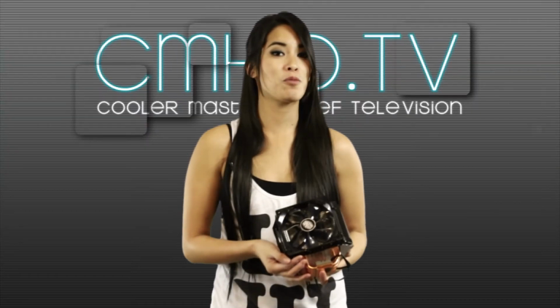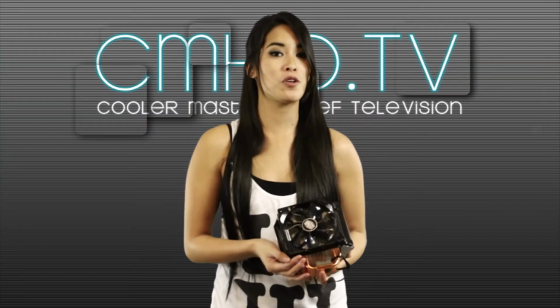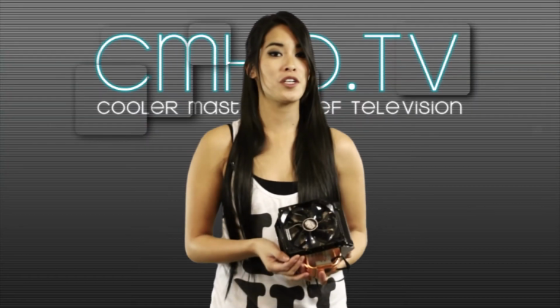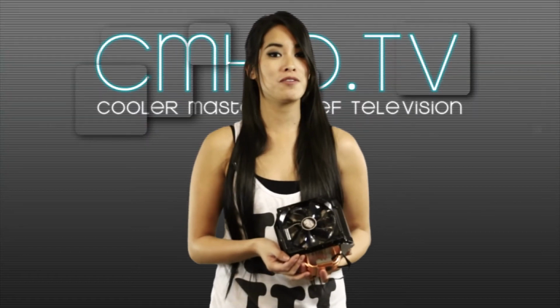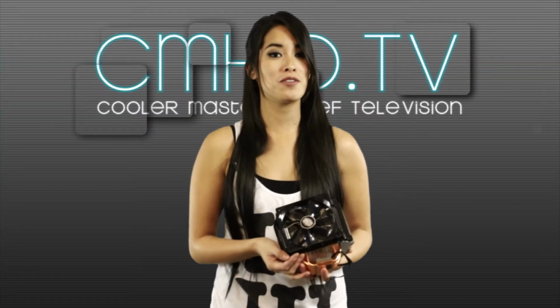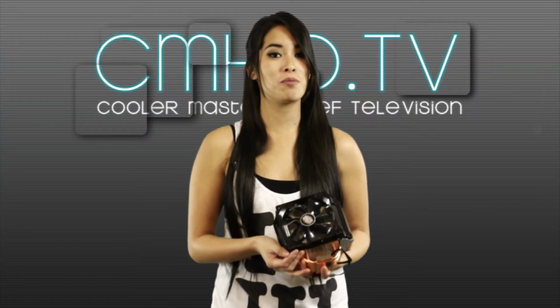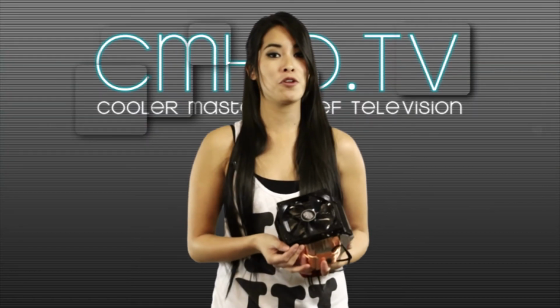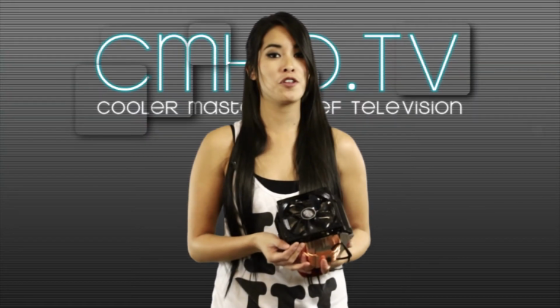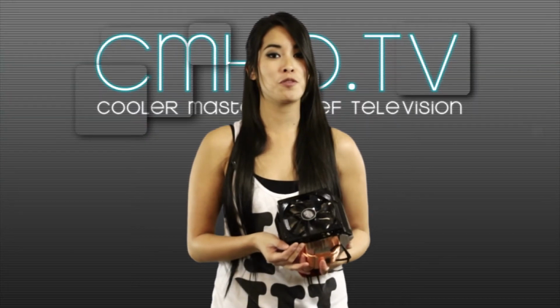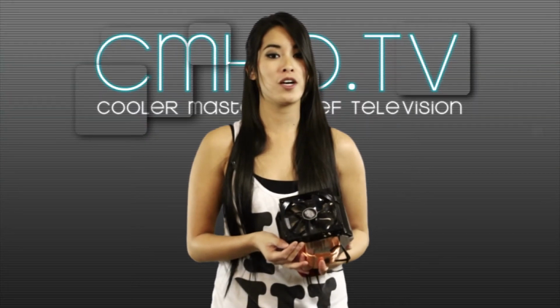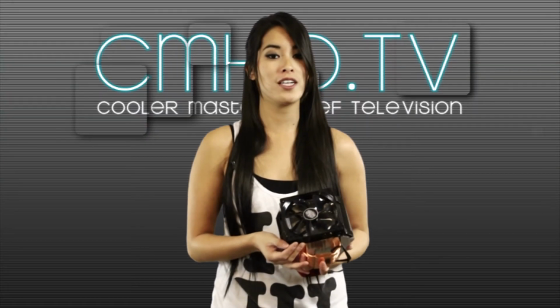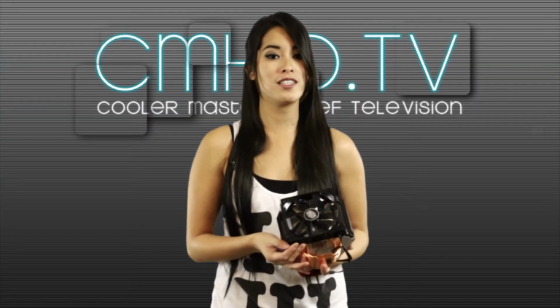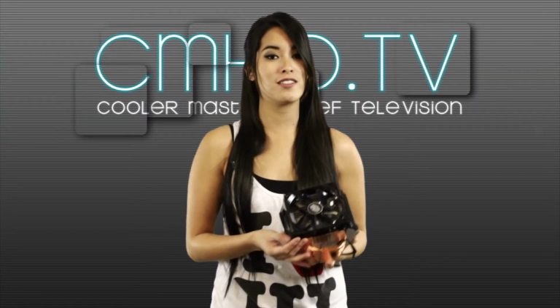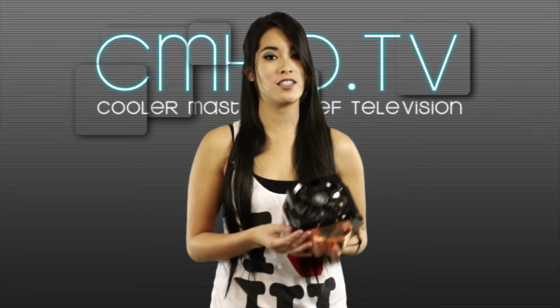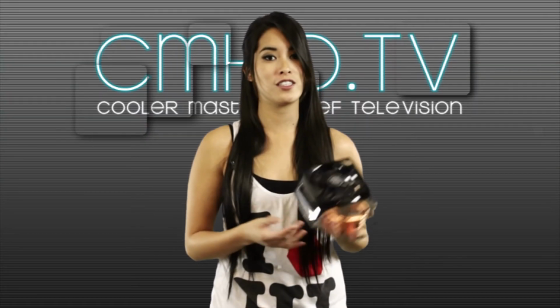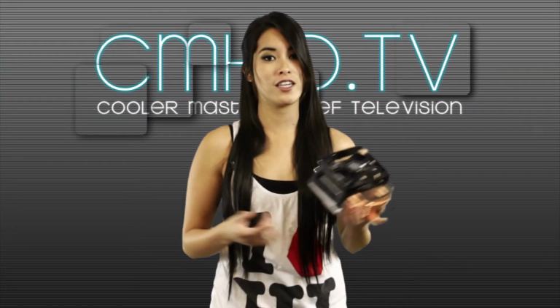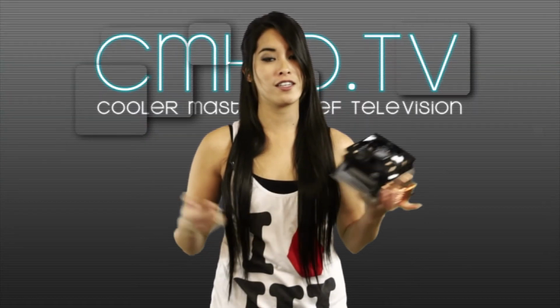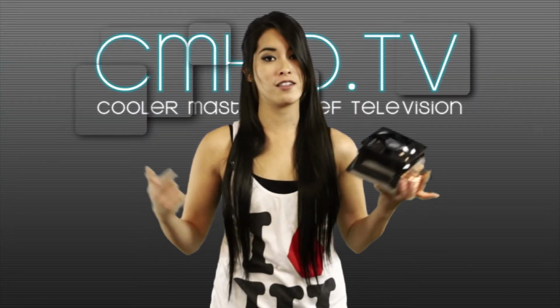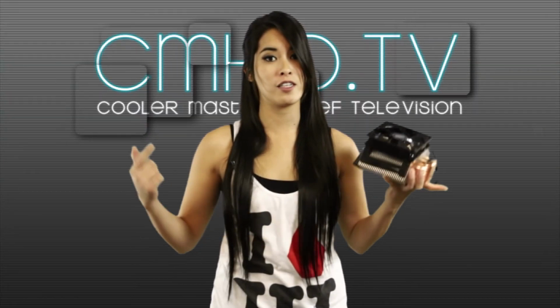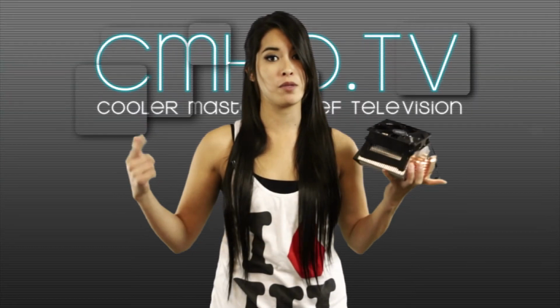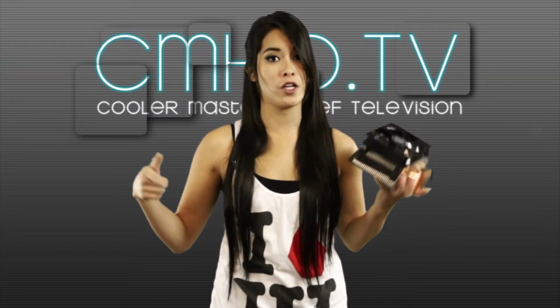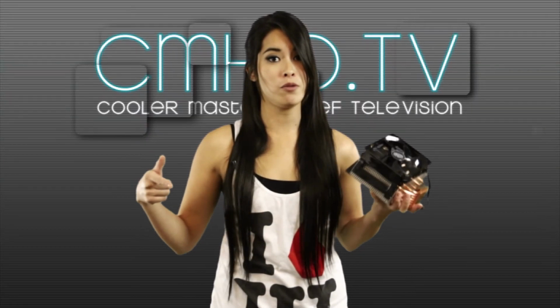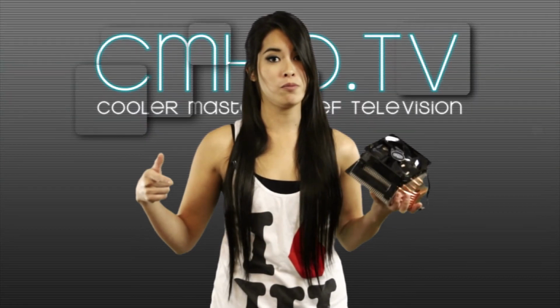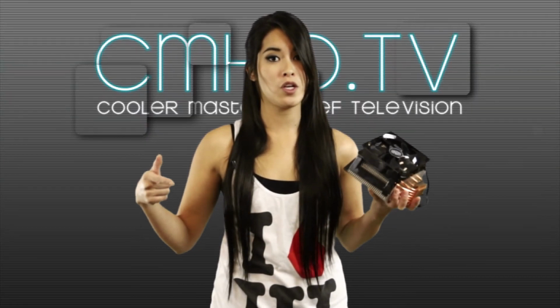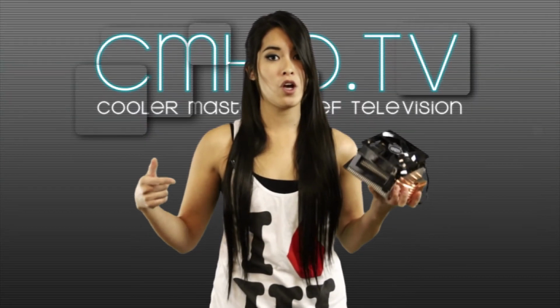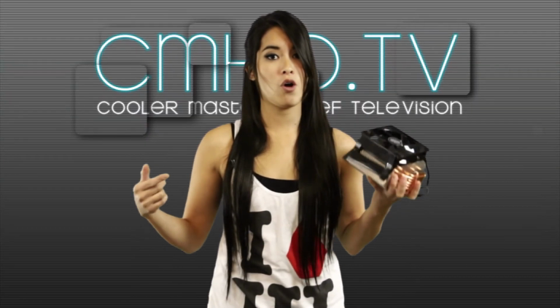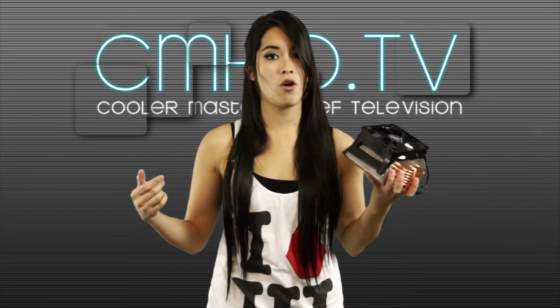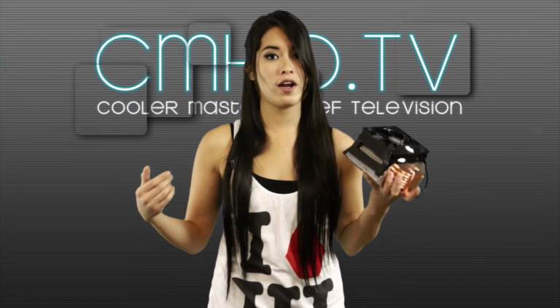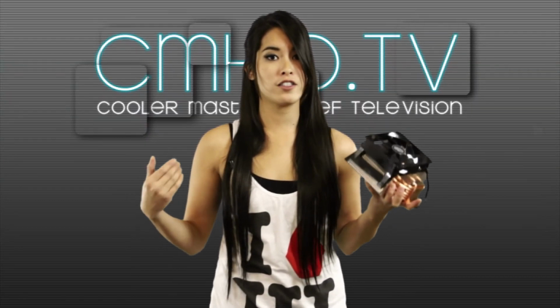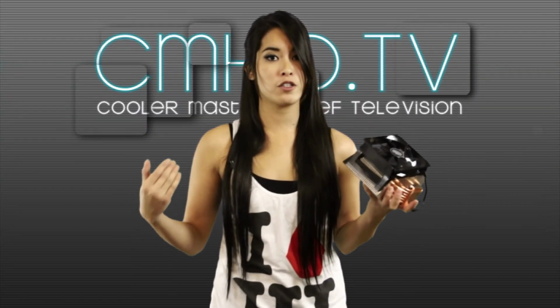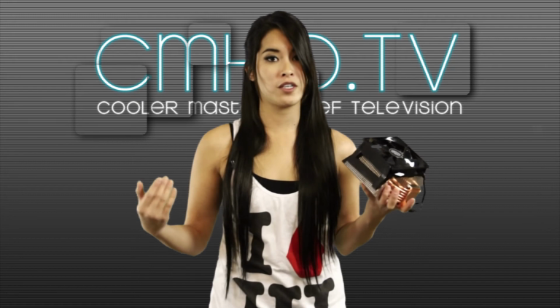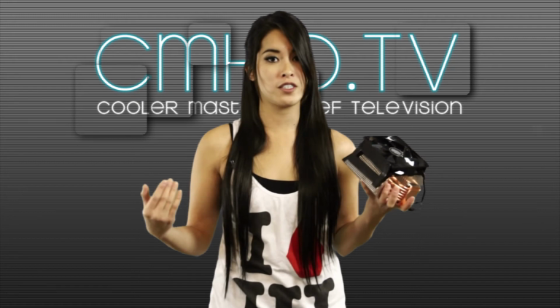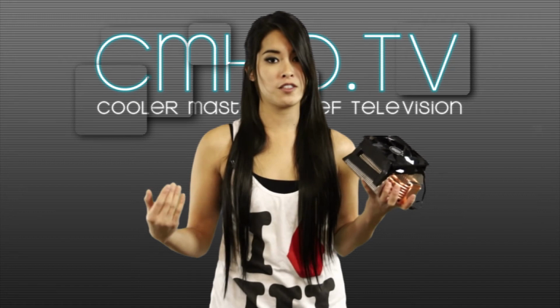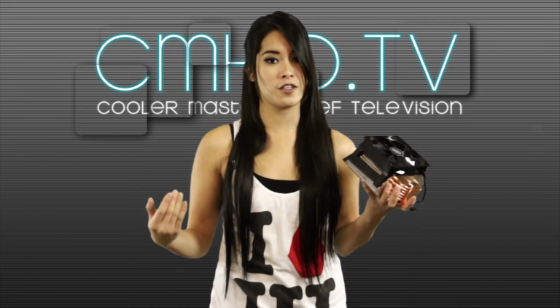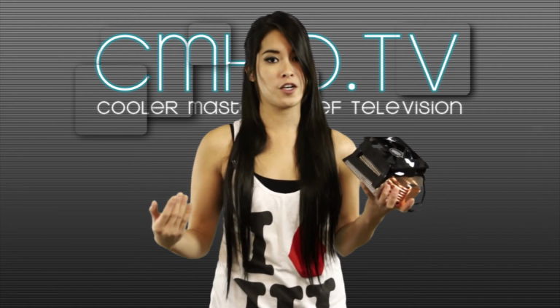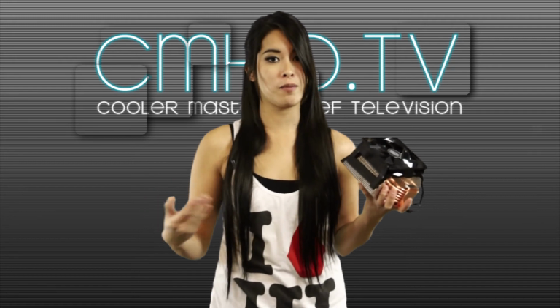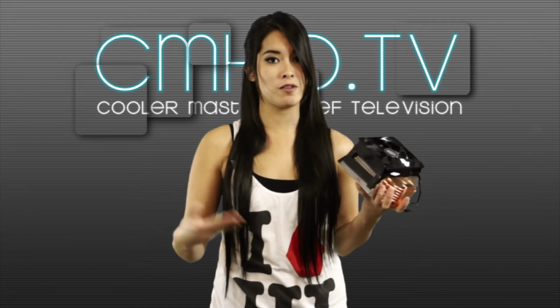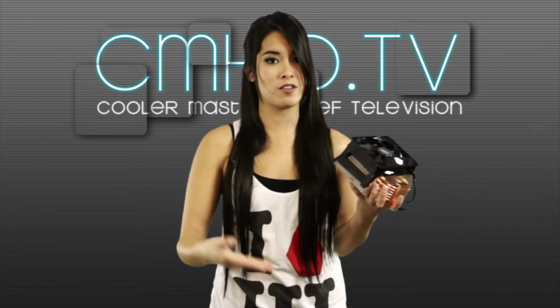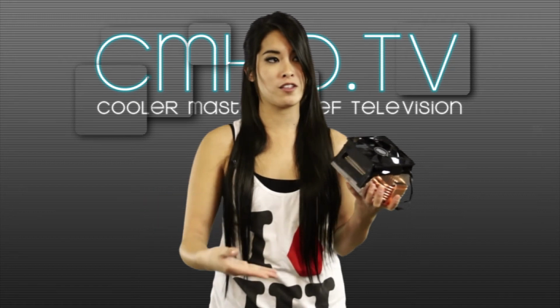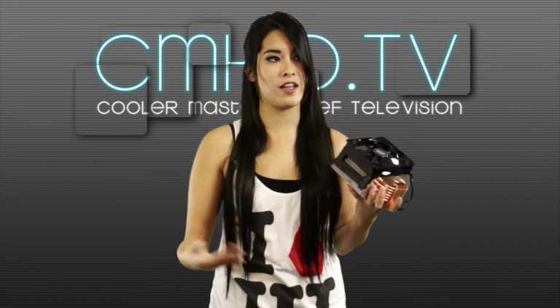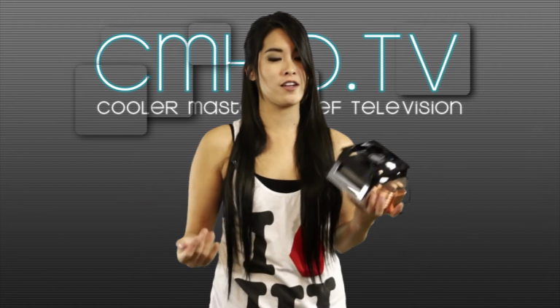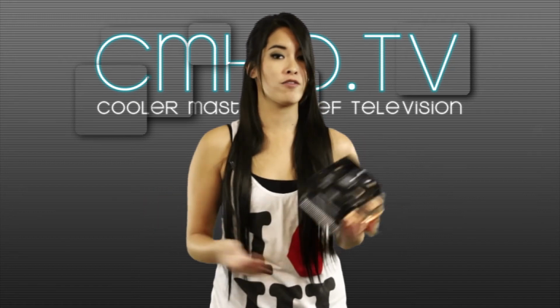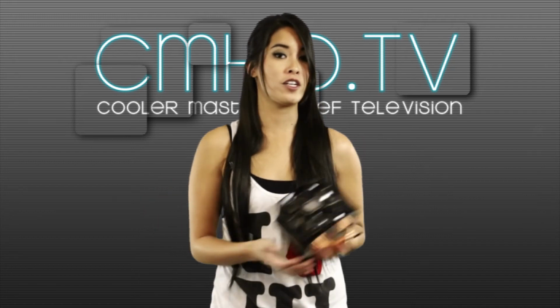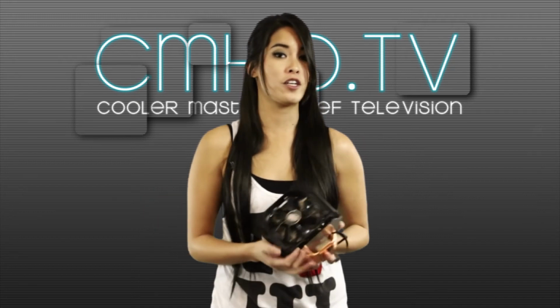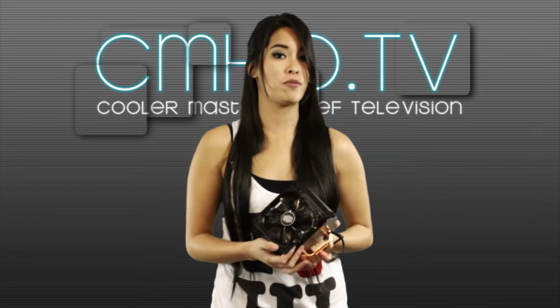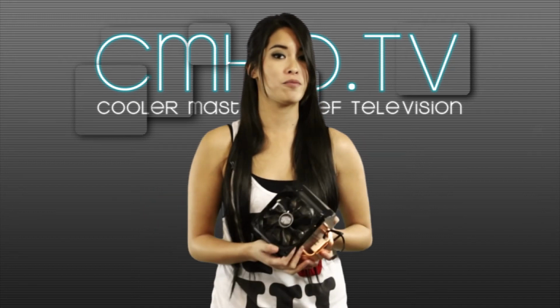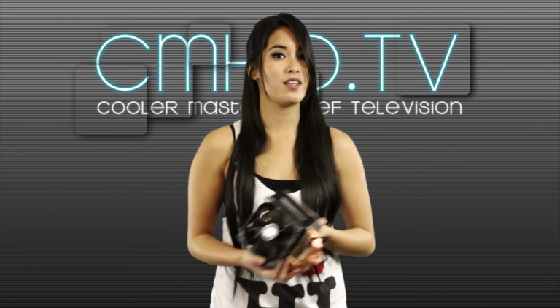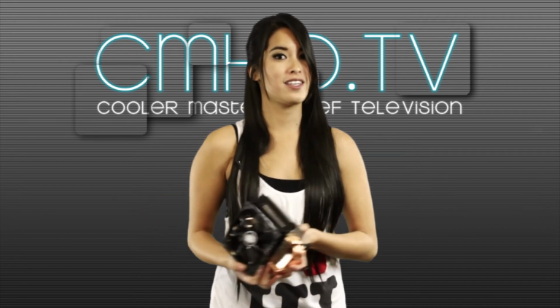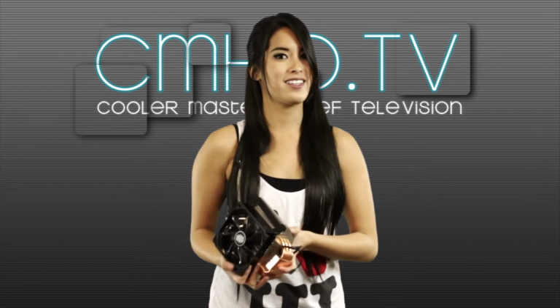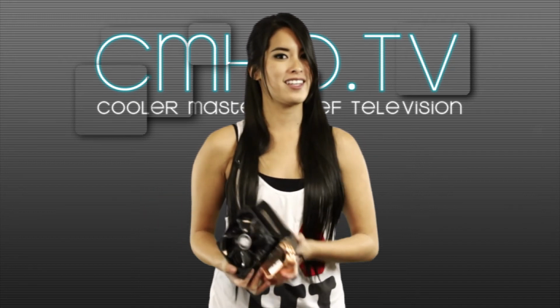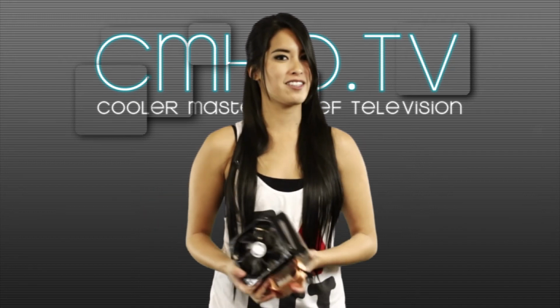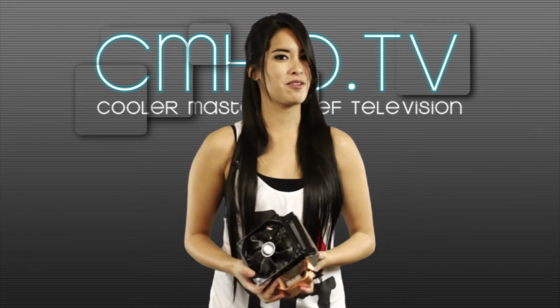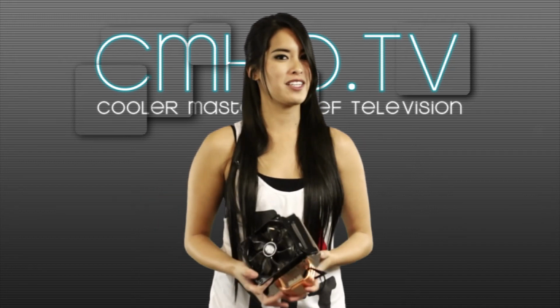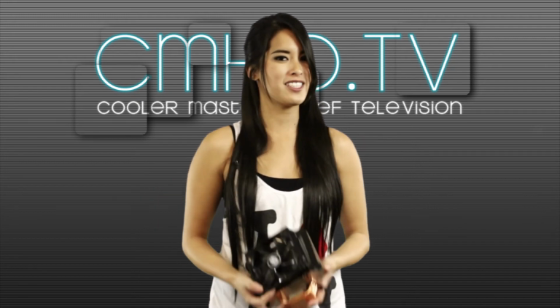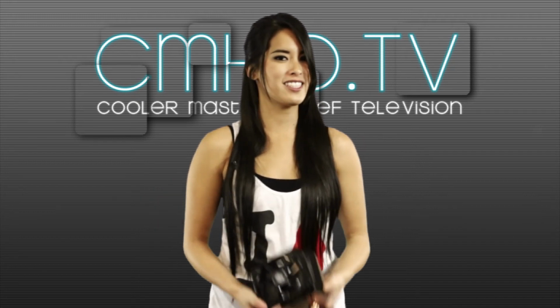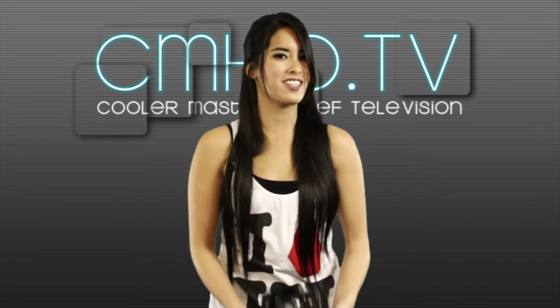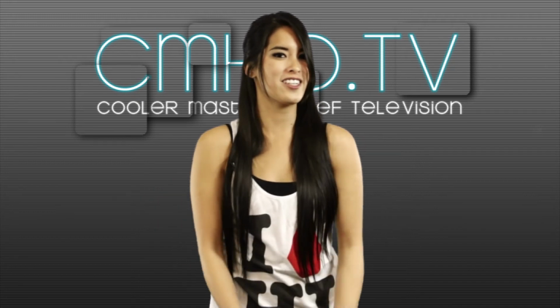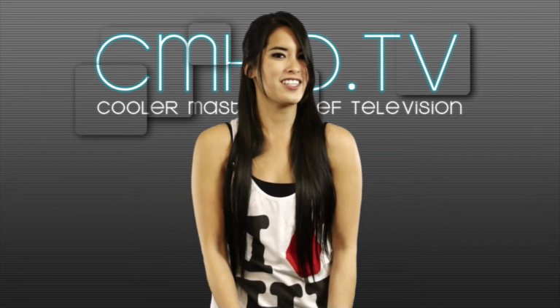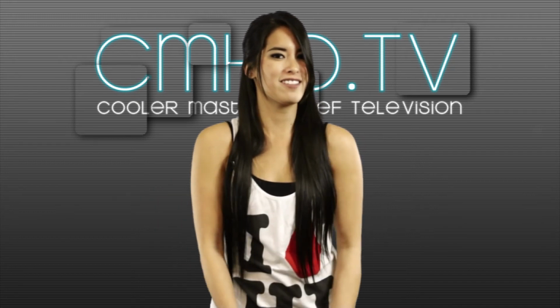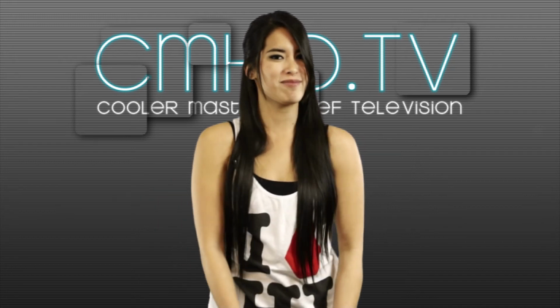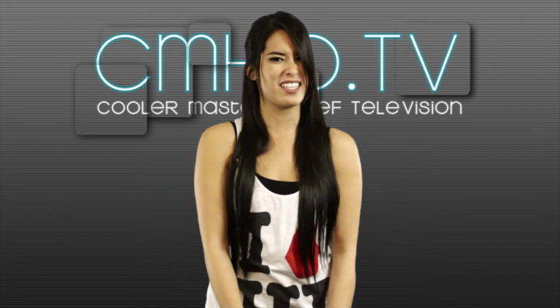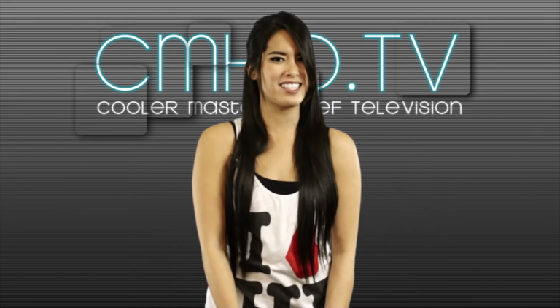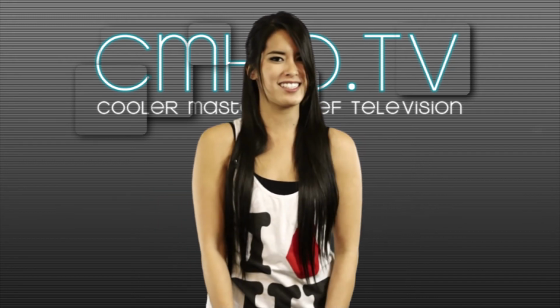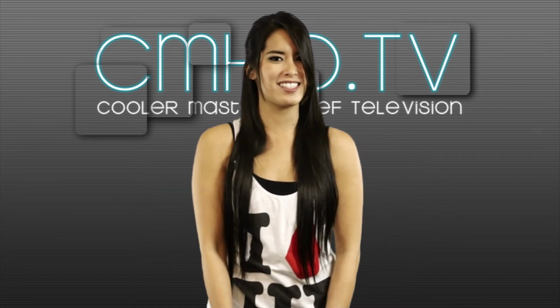For more info on both of these products, you can check out the link below or ask your questions in the comments at the end of the video. Thanks for watching. It's Arlie. Take it easy.